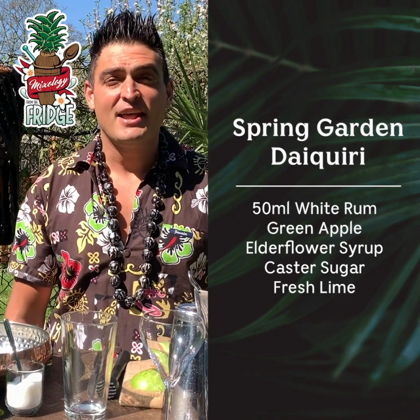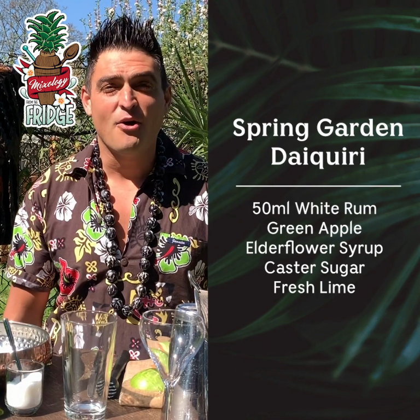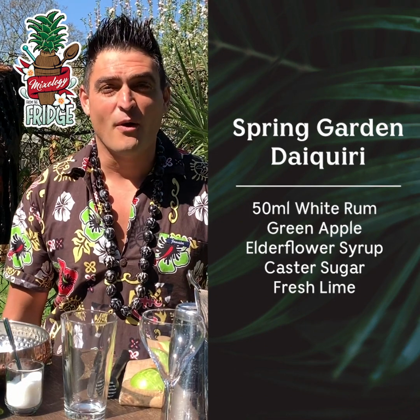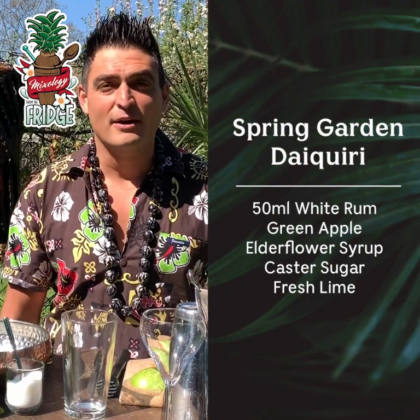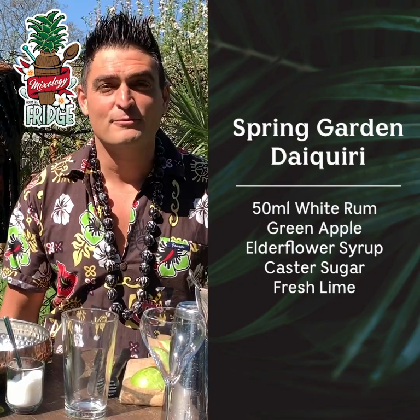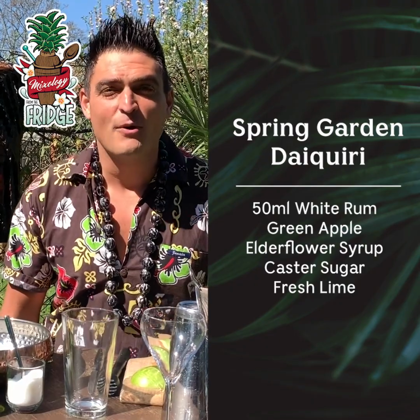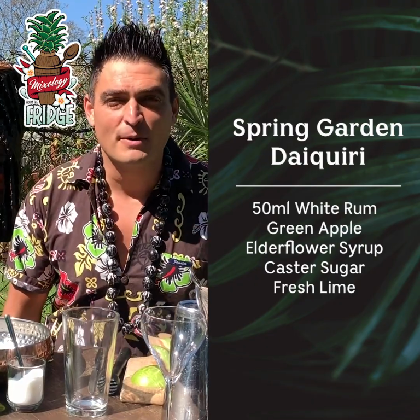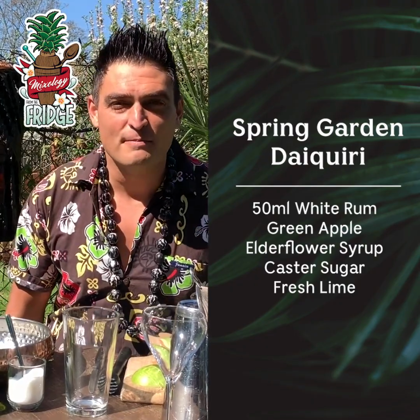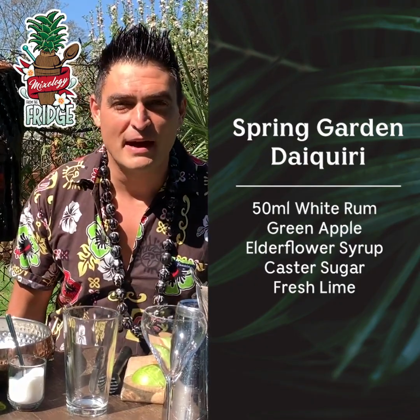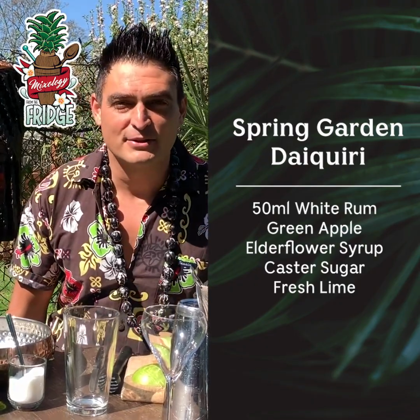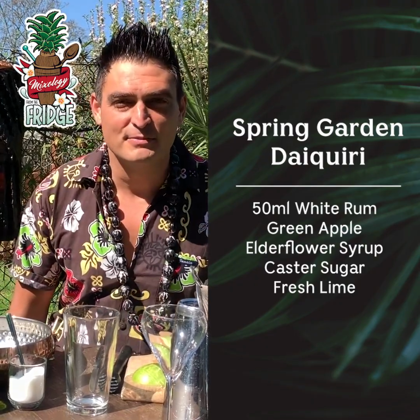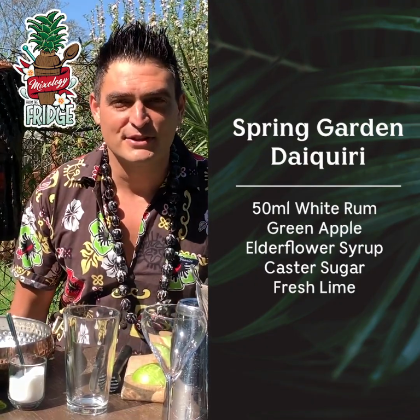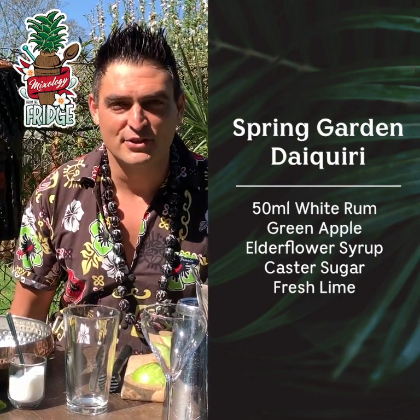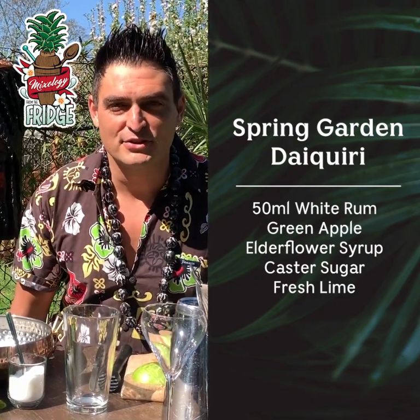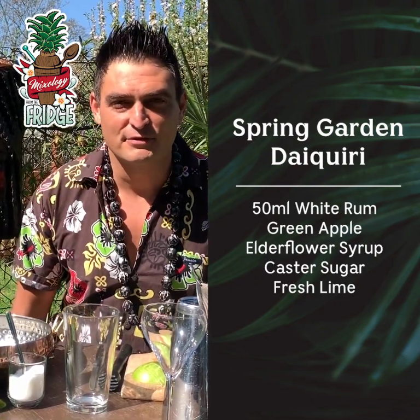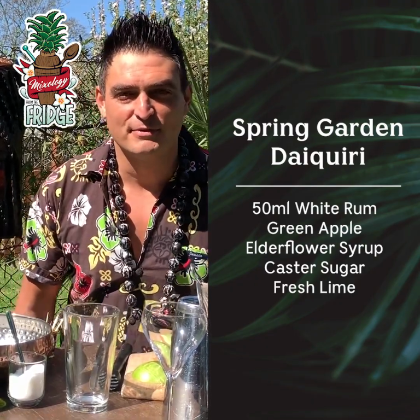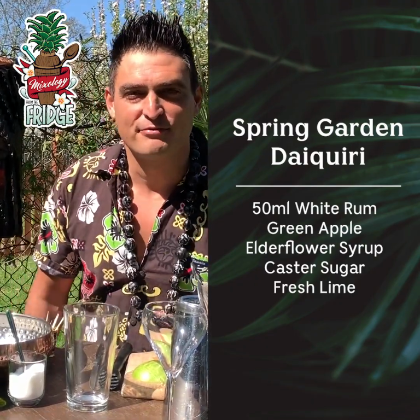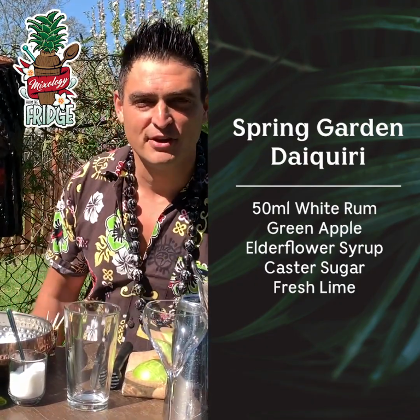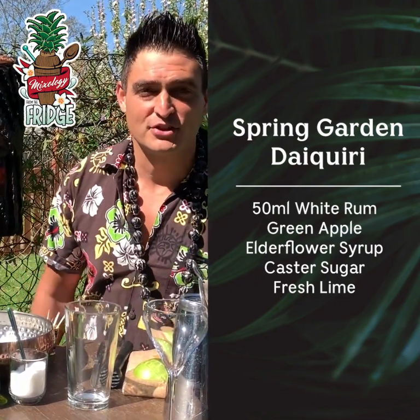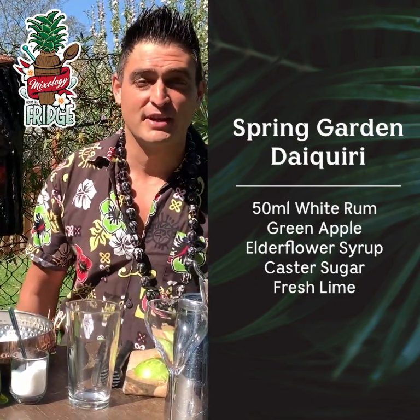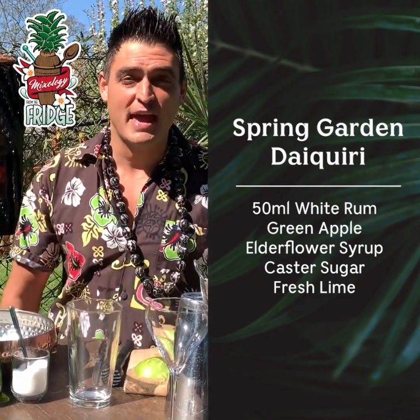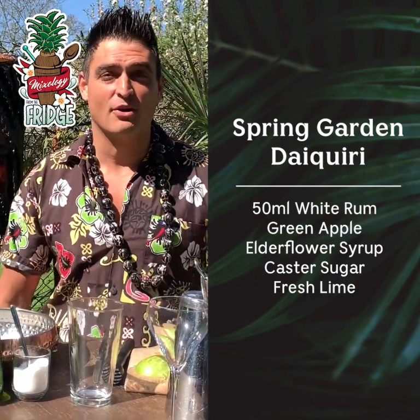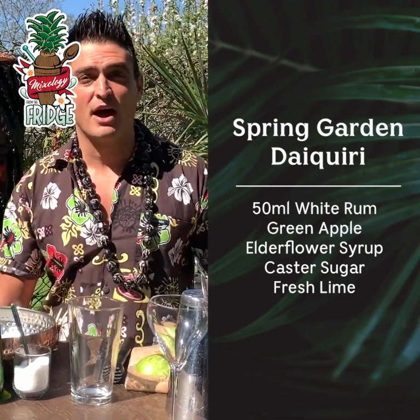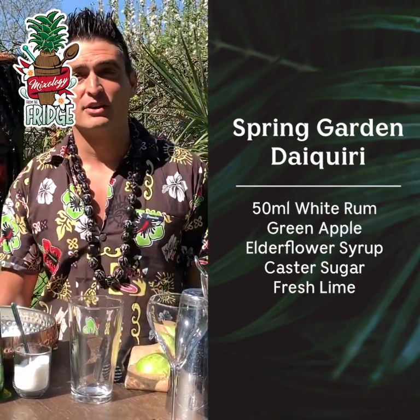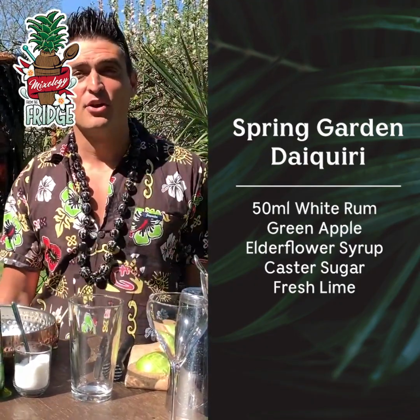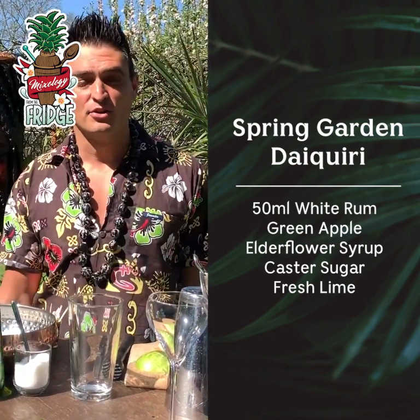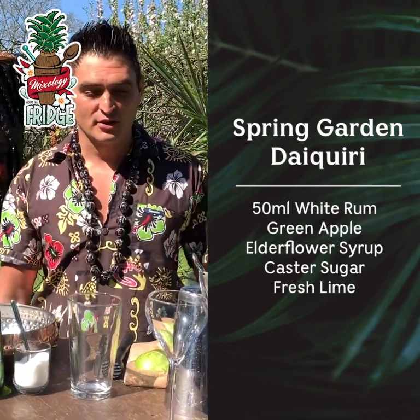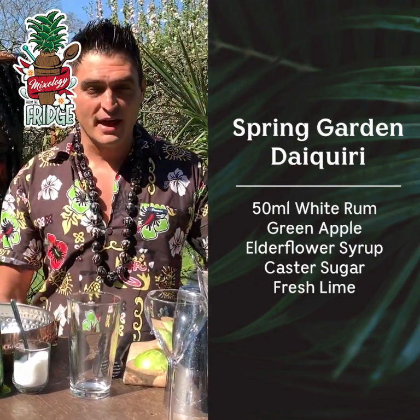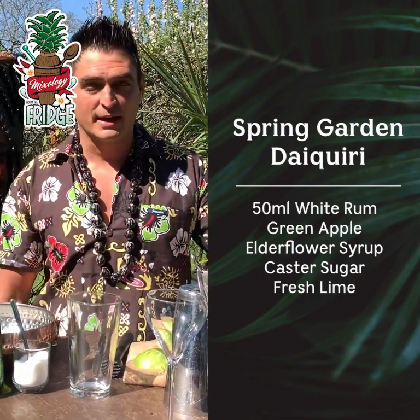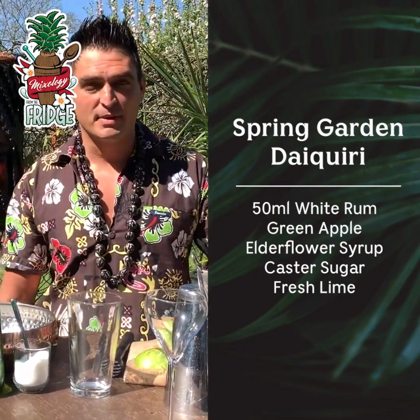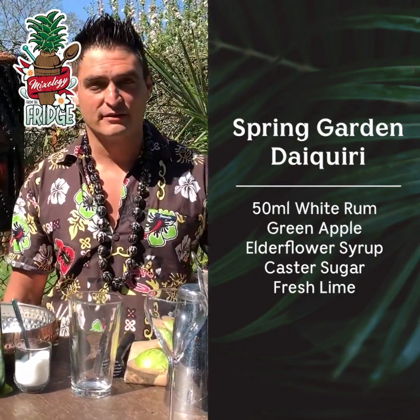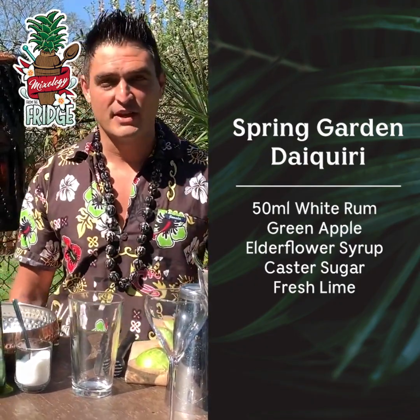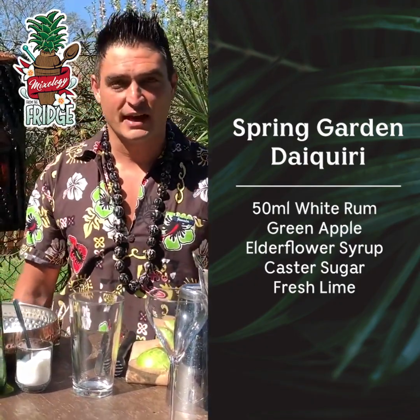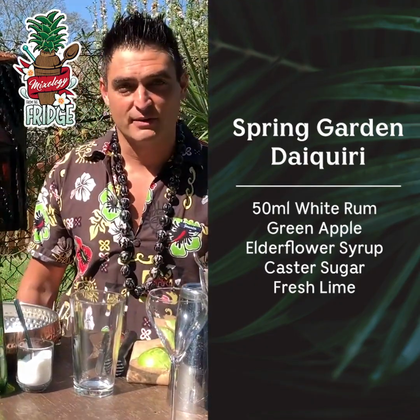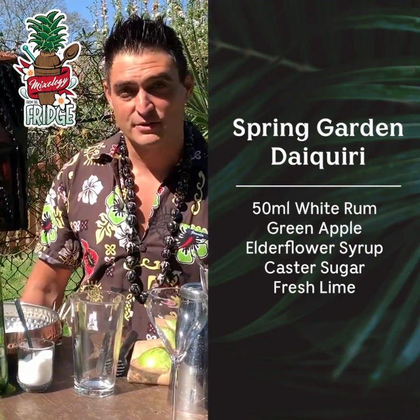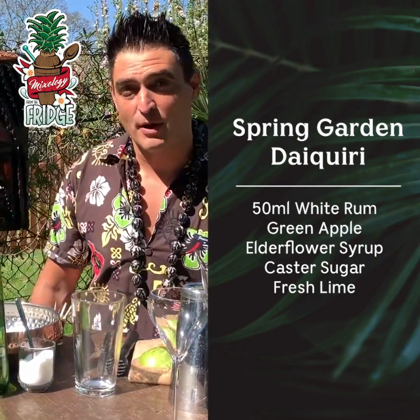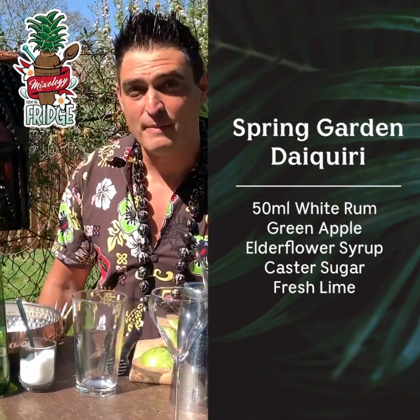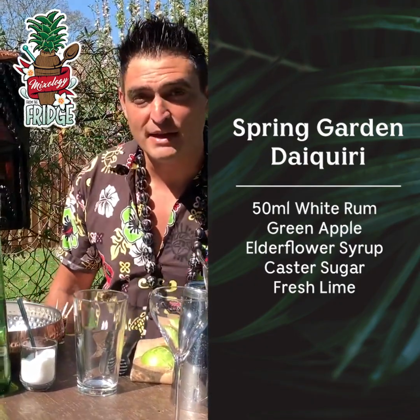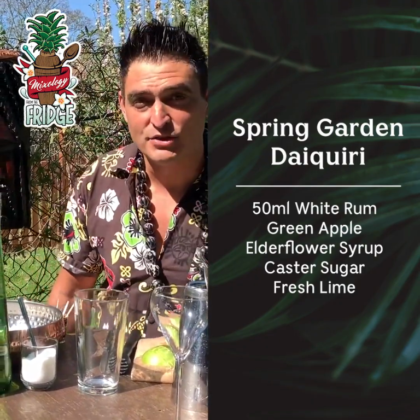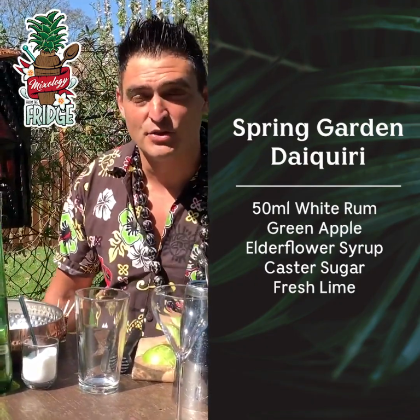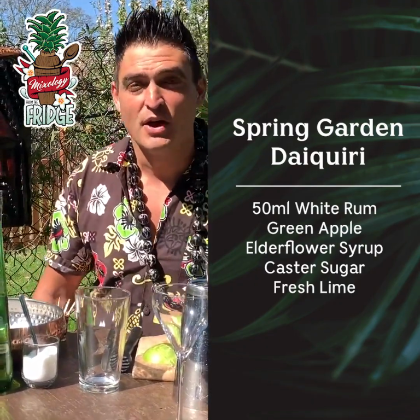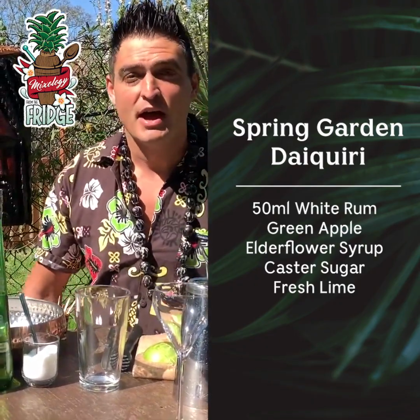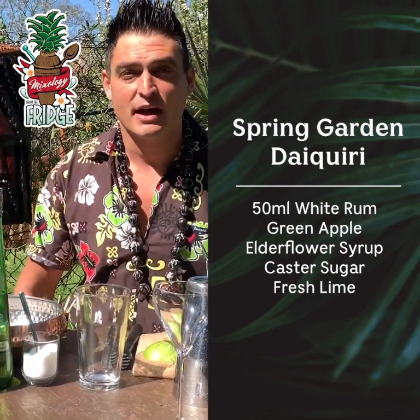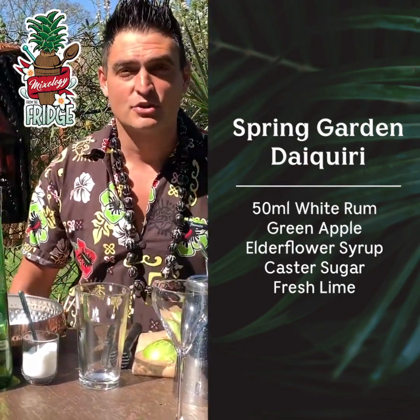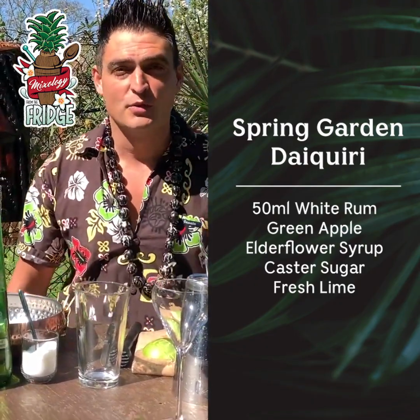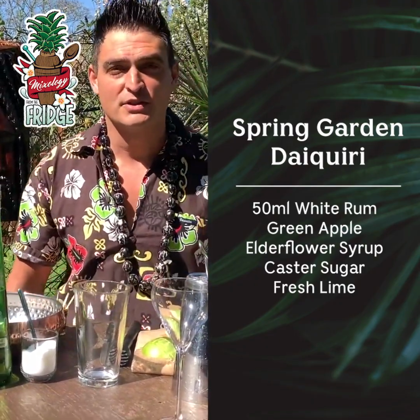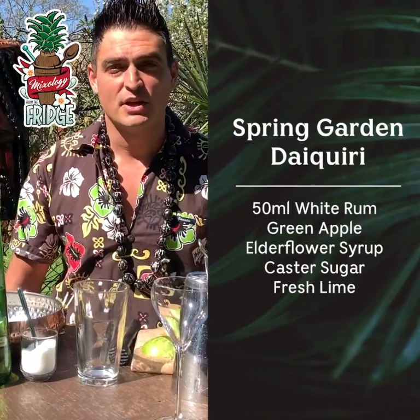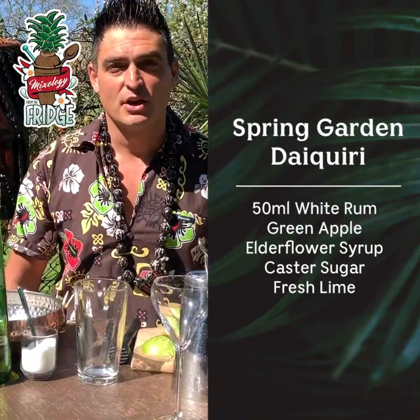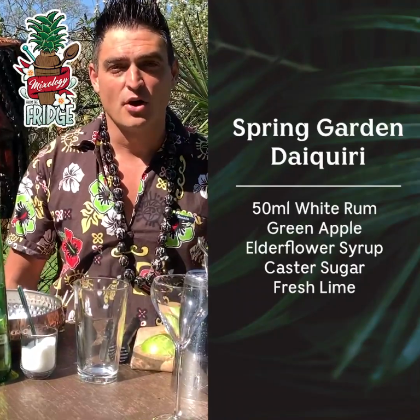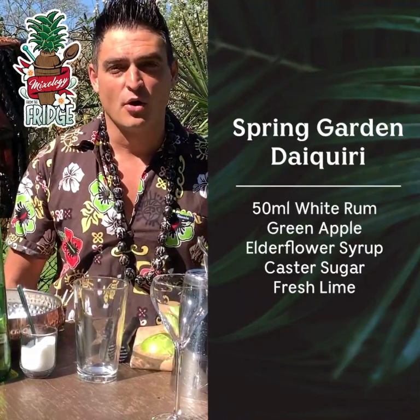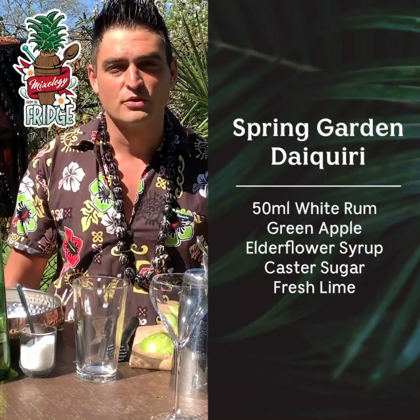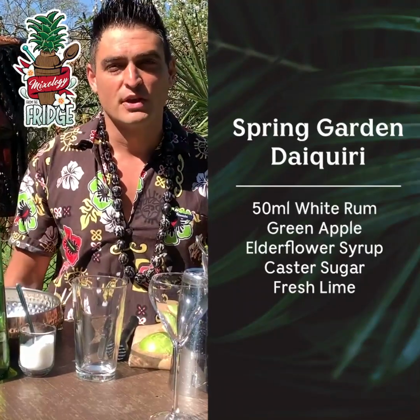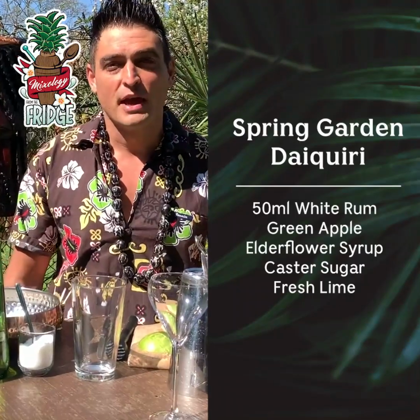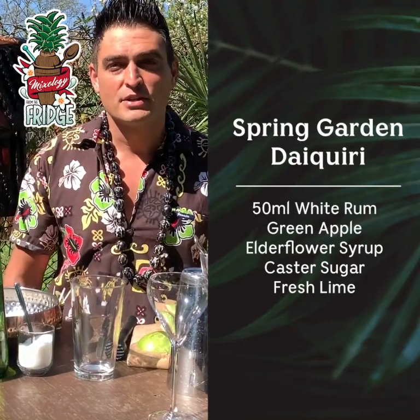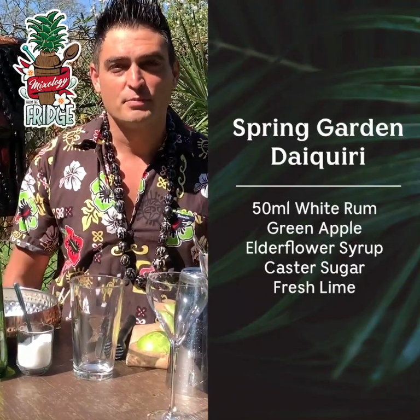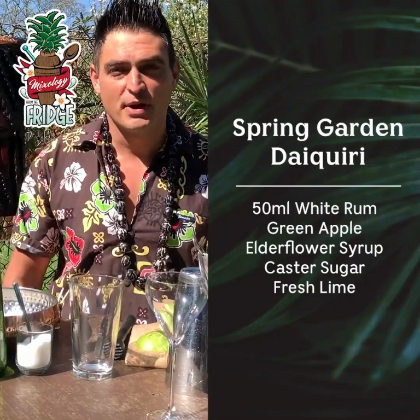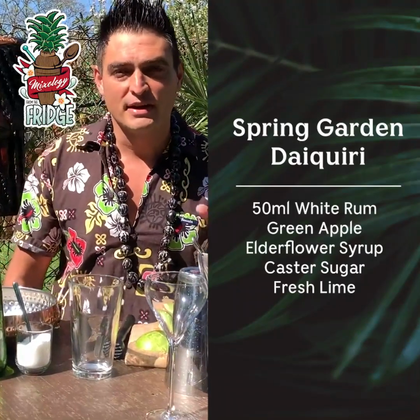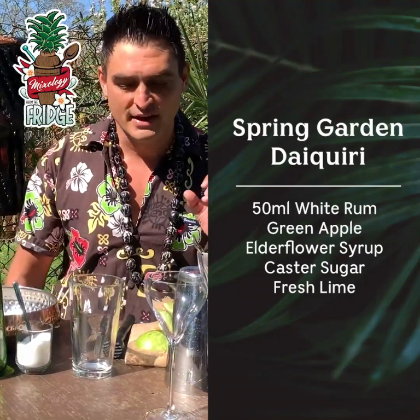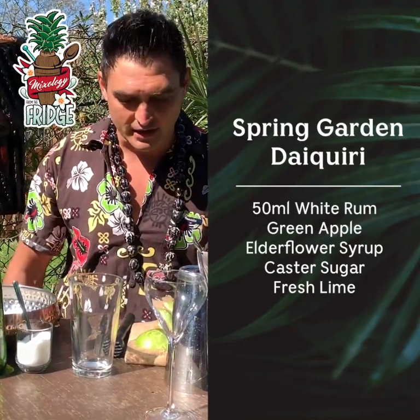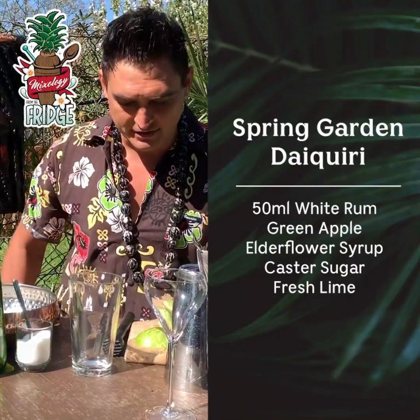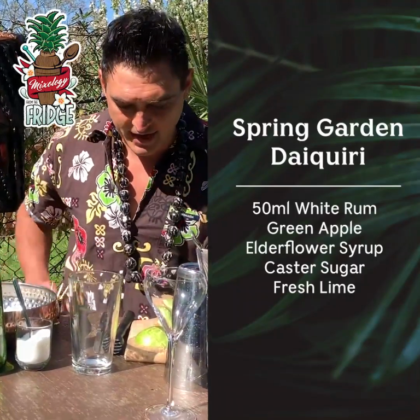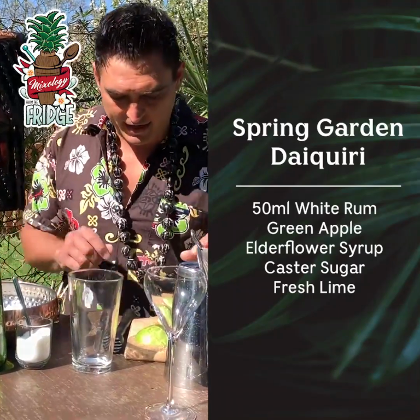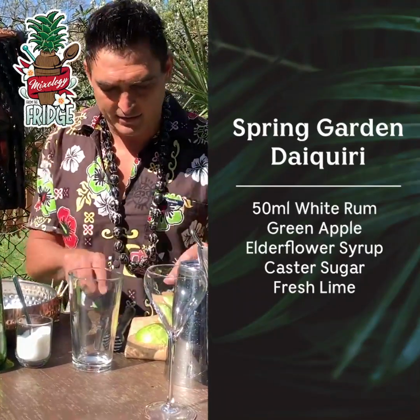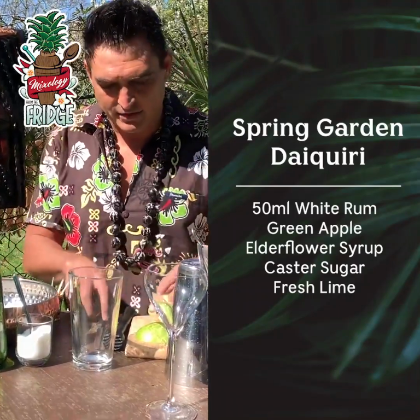Hello and welcome back to Mixology from the Fridge. Gail, I know you like a bit of daiquiri so I made you a twist called Spring Garden Daiquiri.